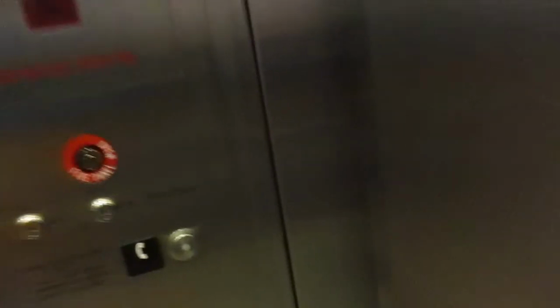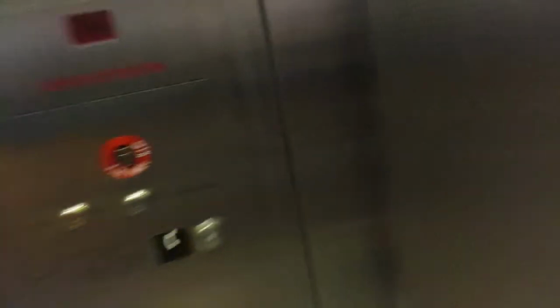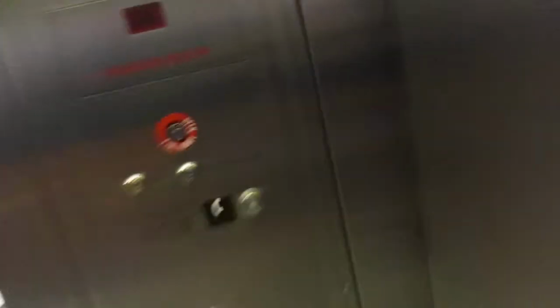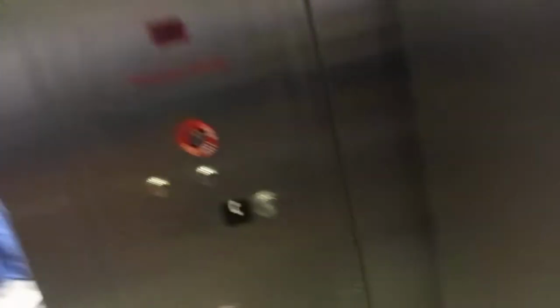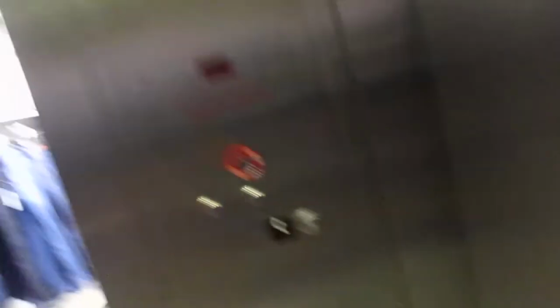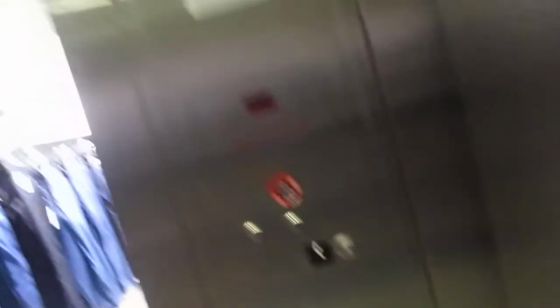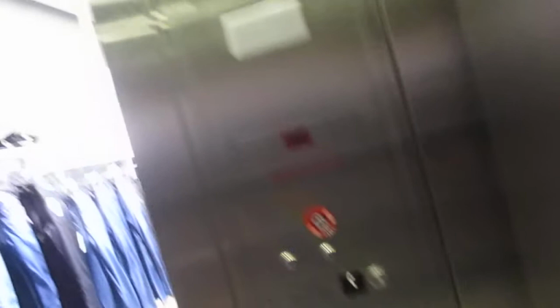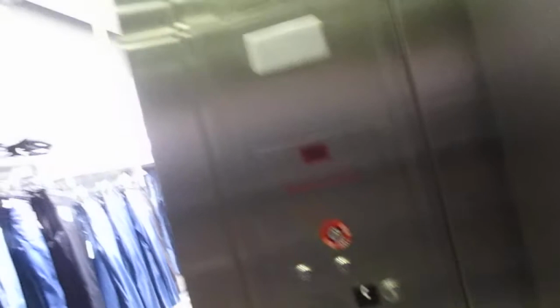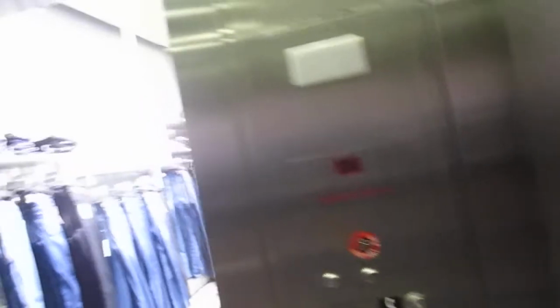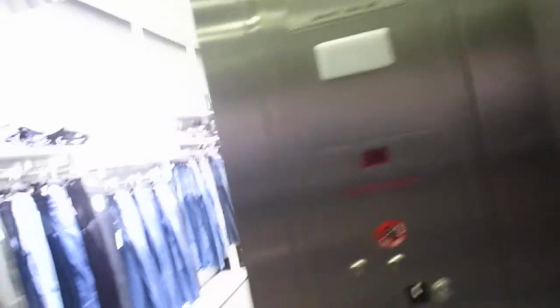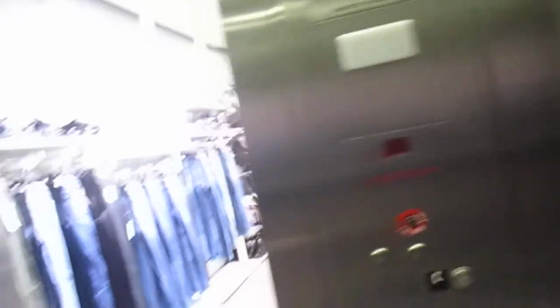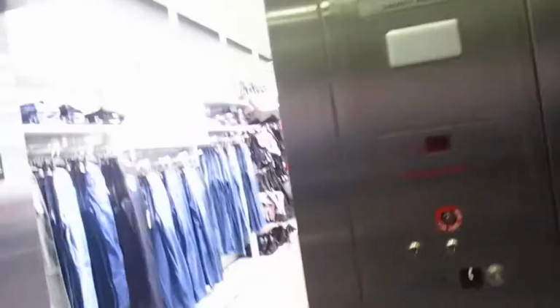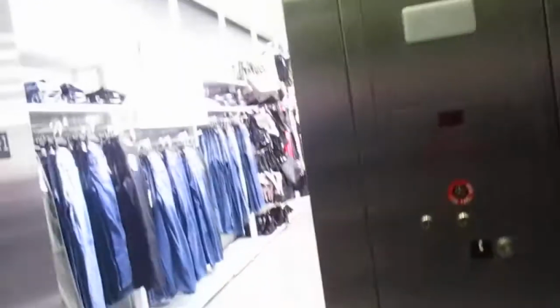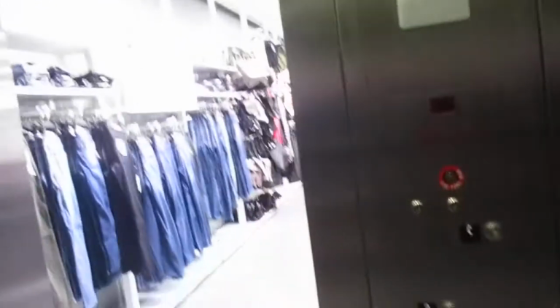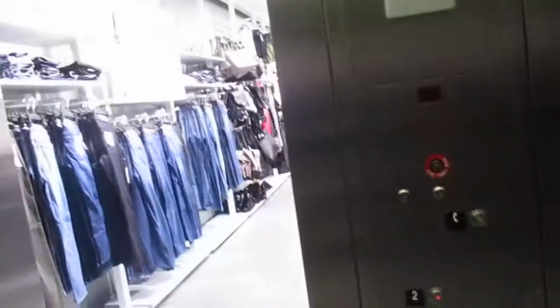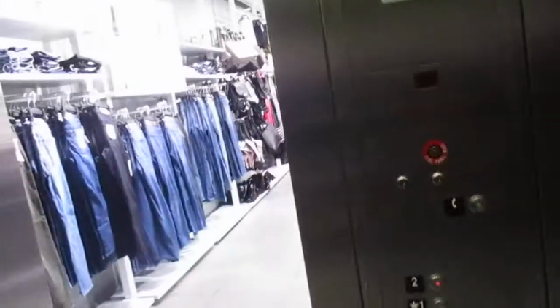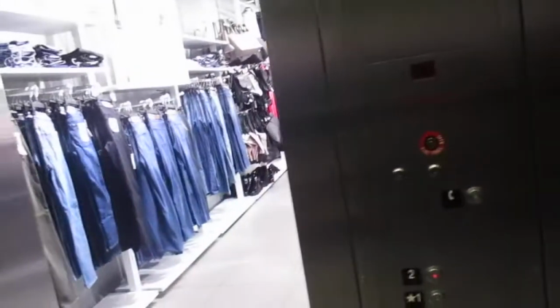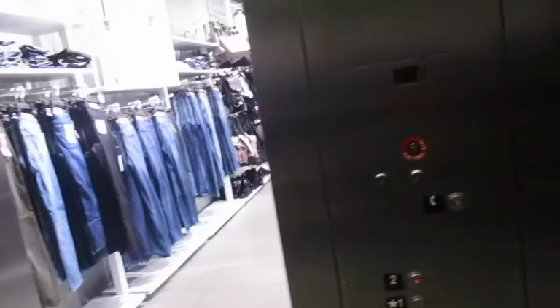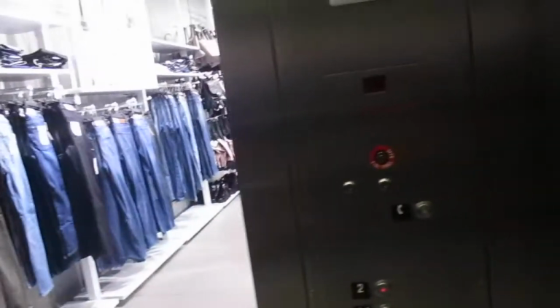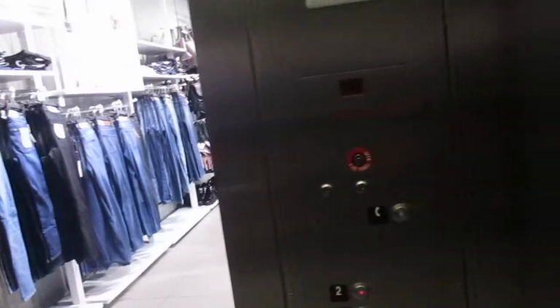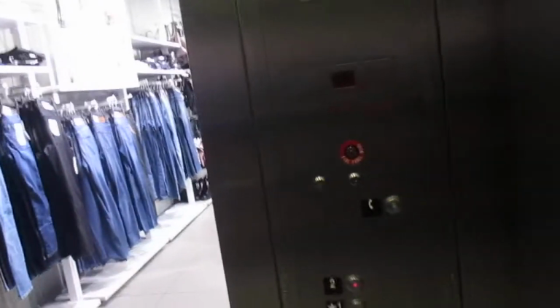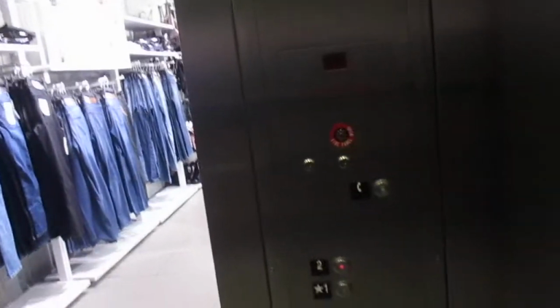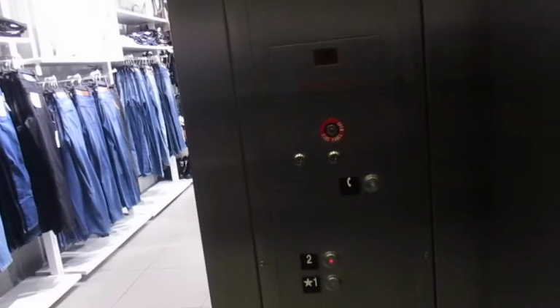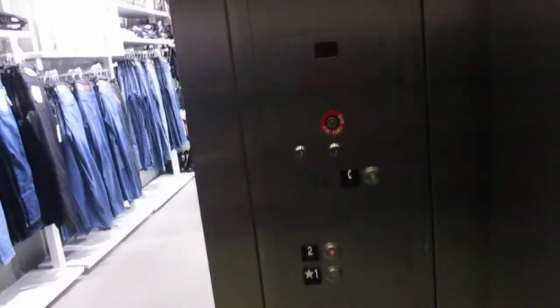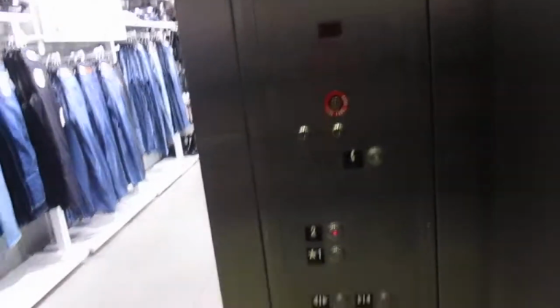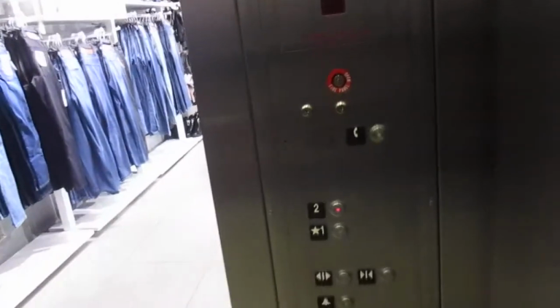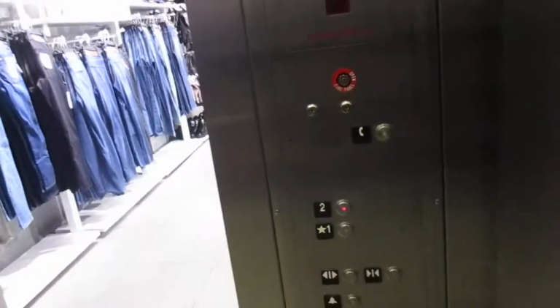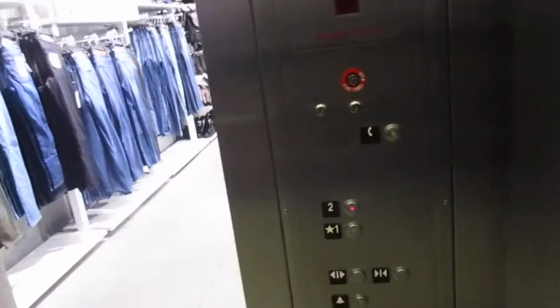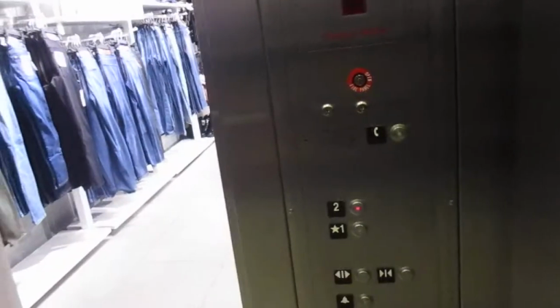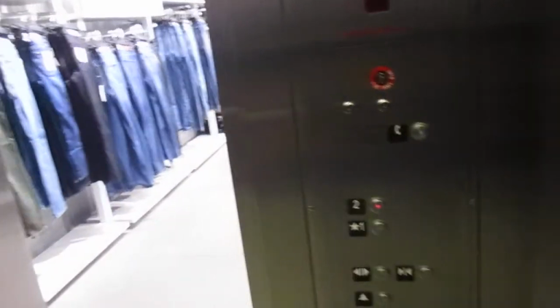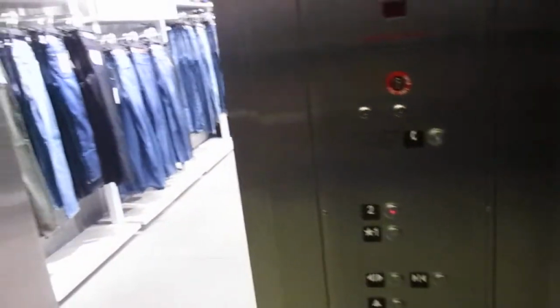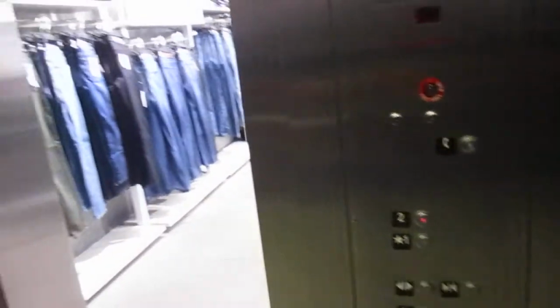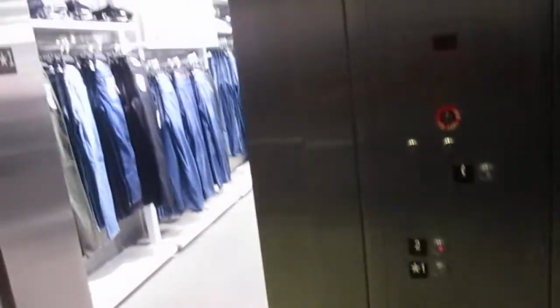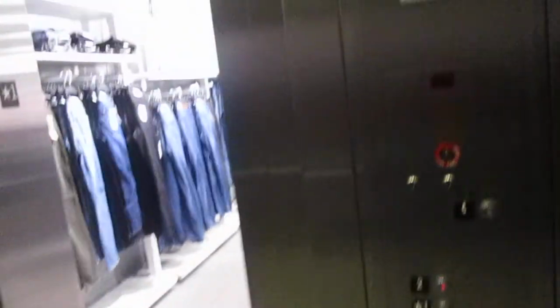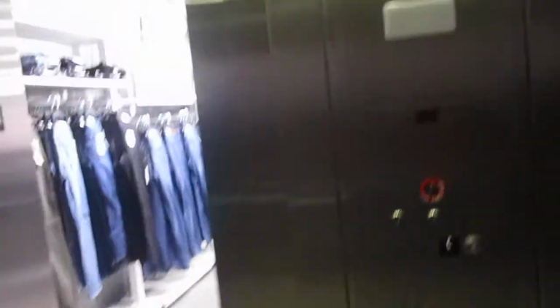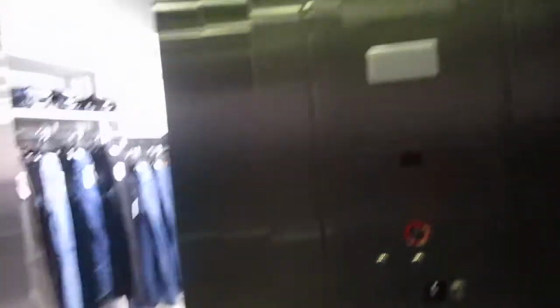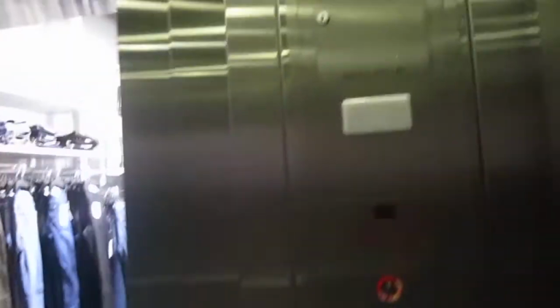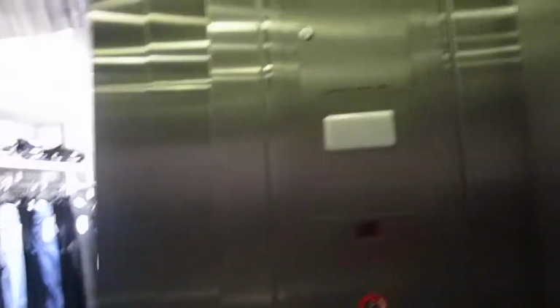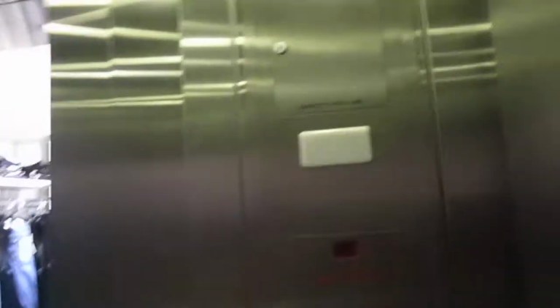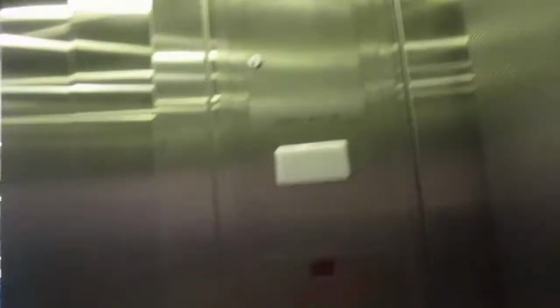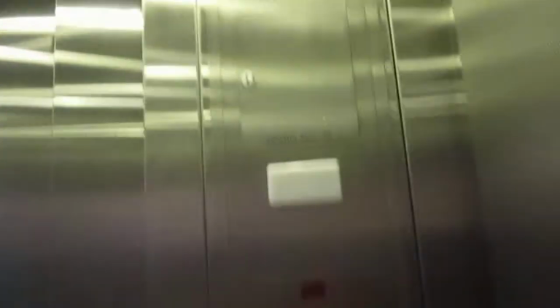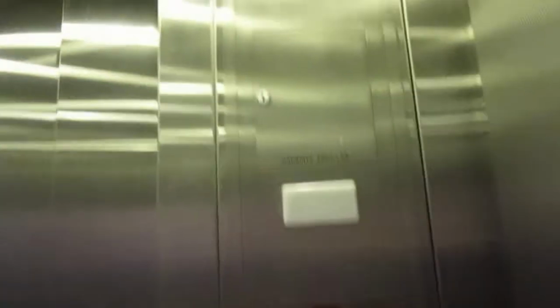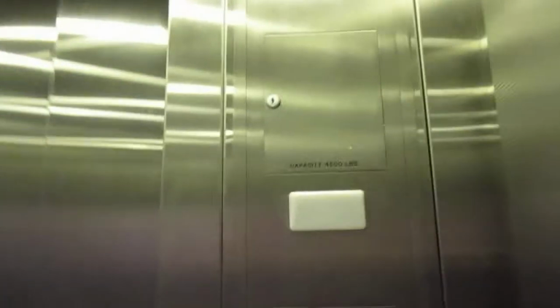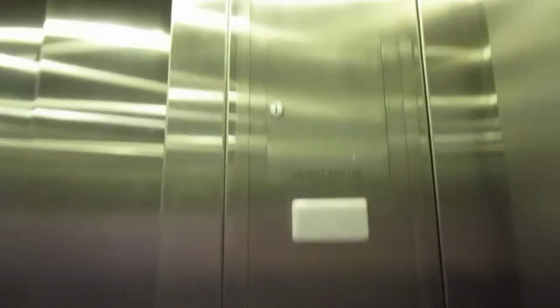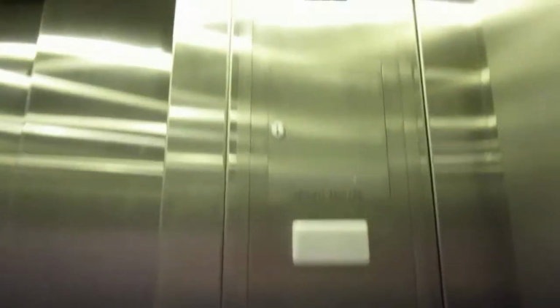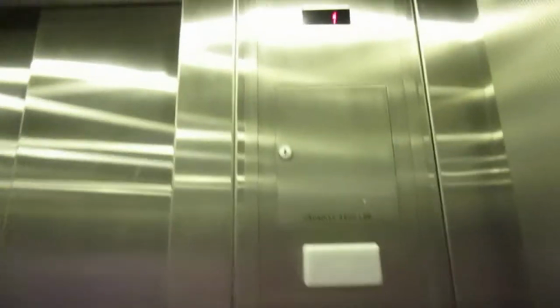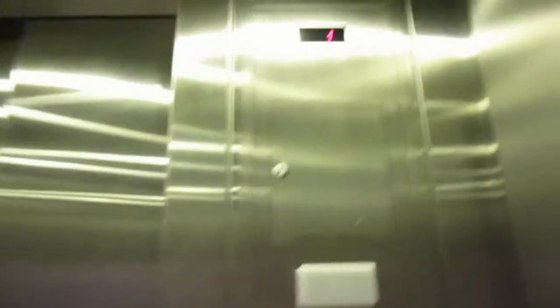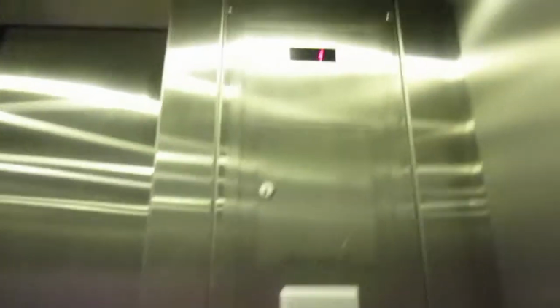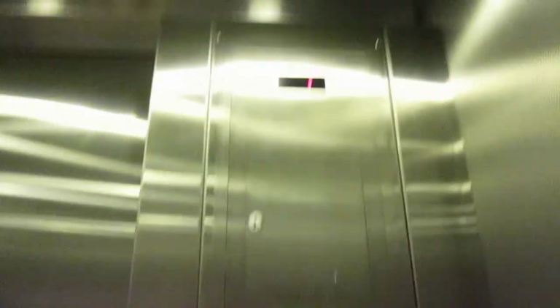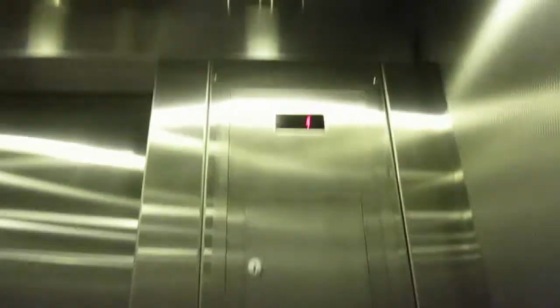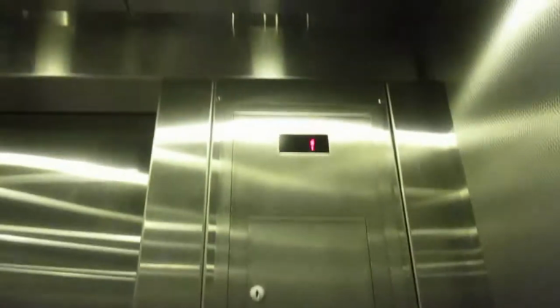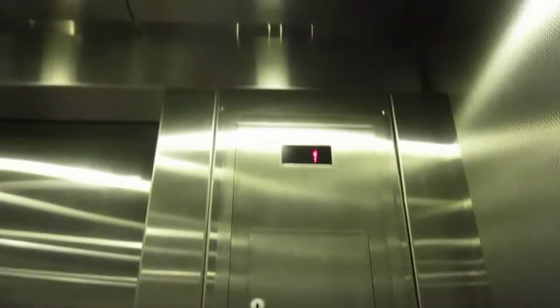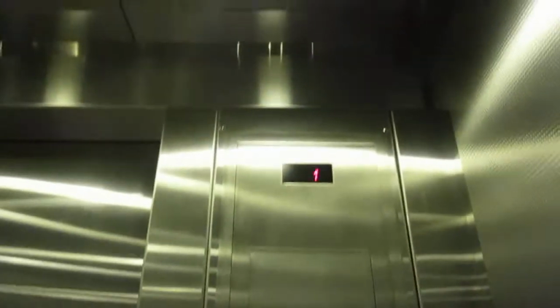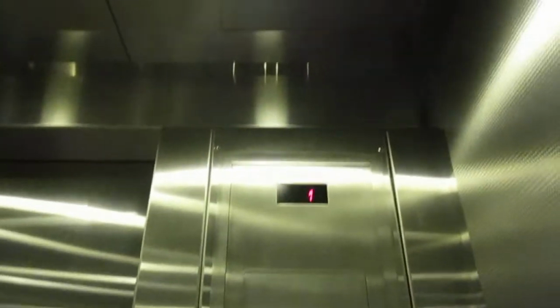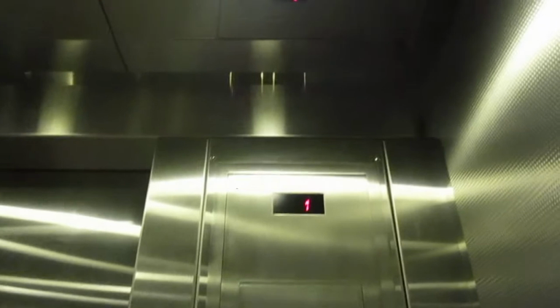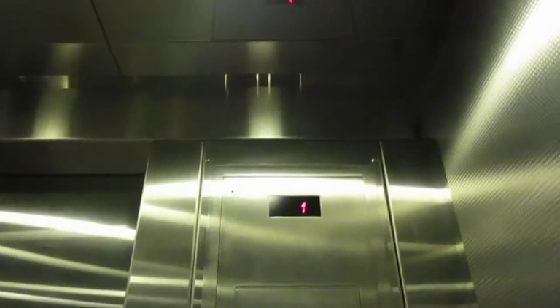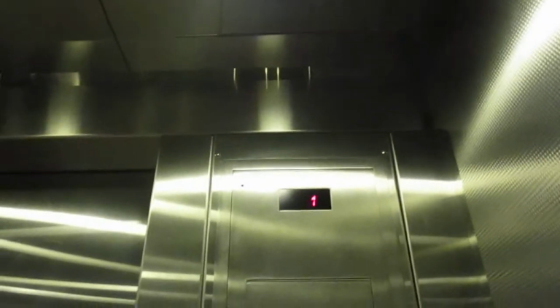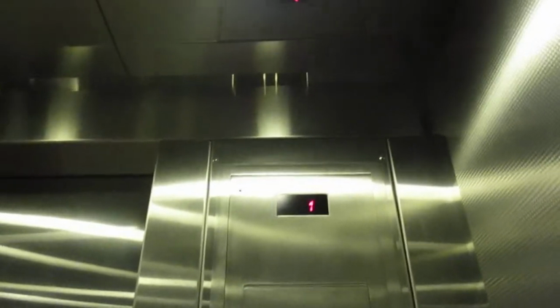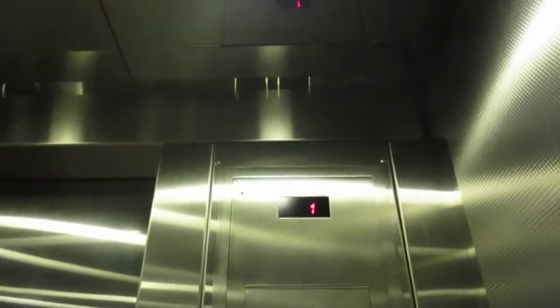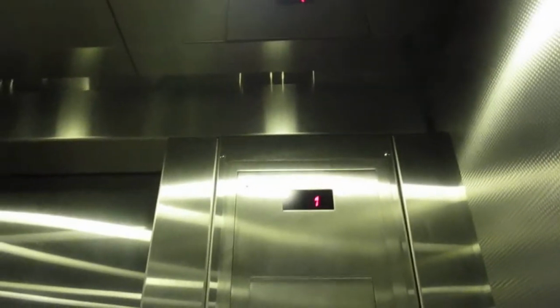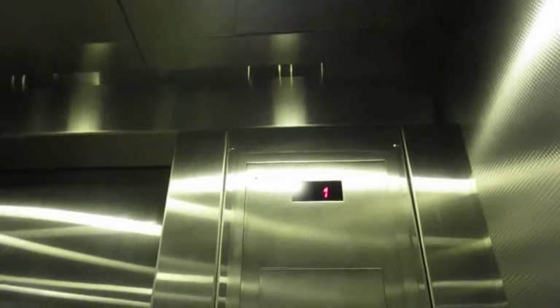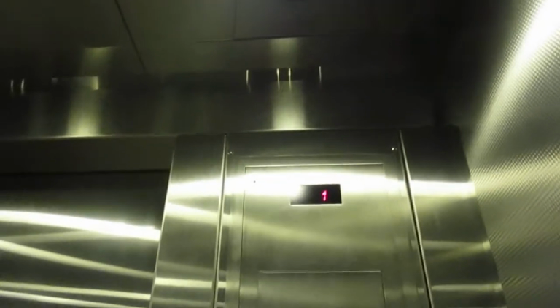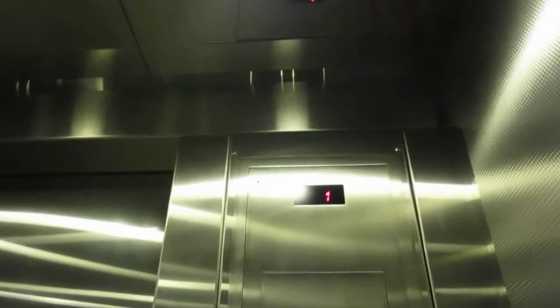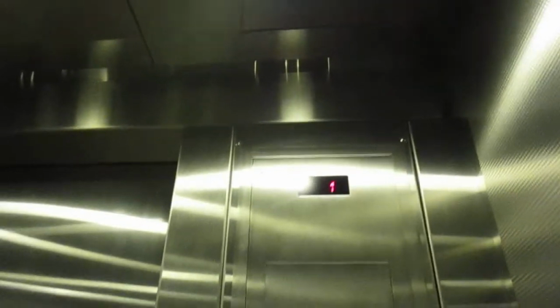Door closed, but it clearly does not work. Man, that door is annoying. Let's listen to the motor.